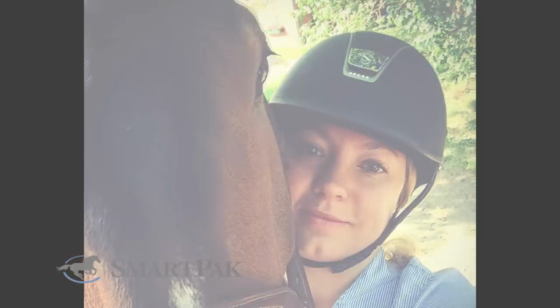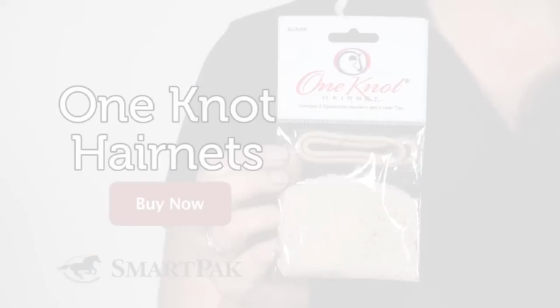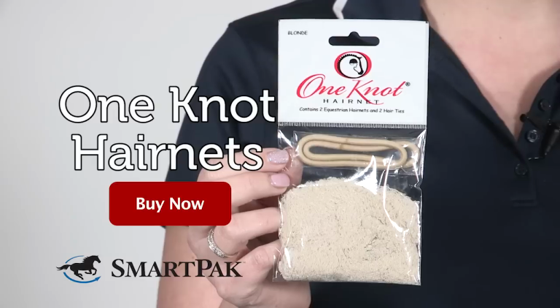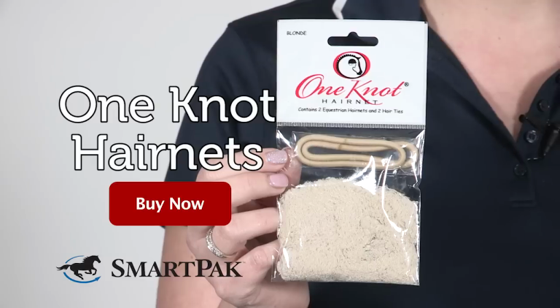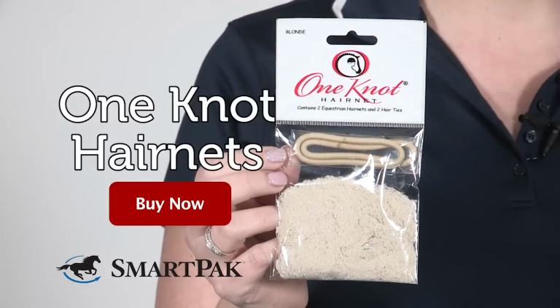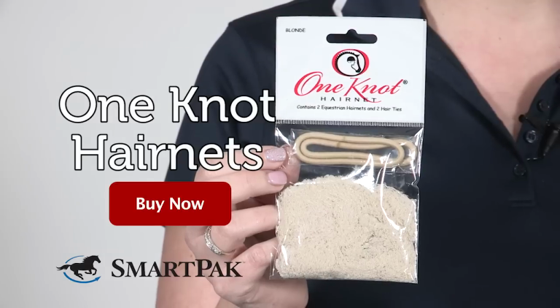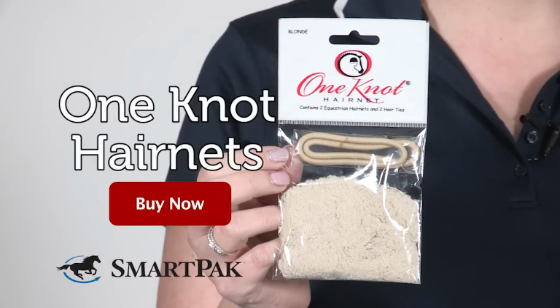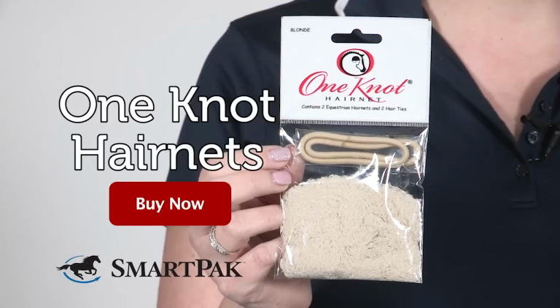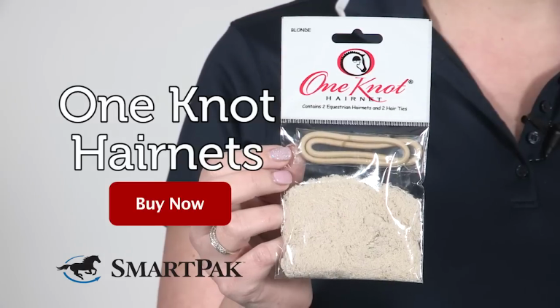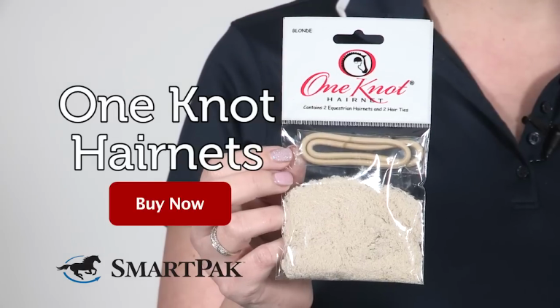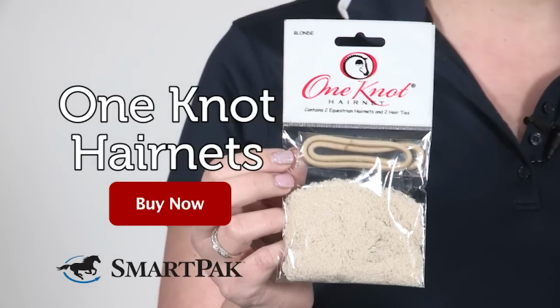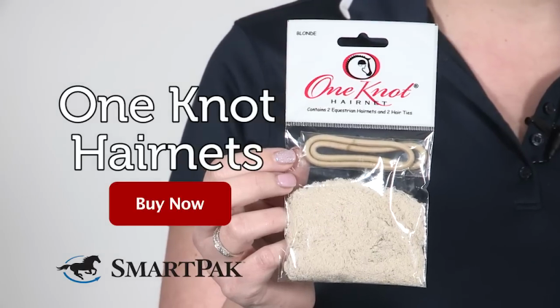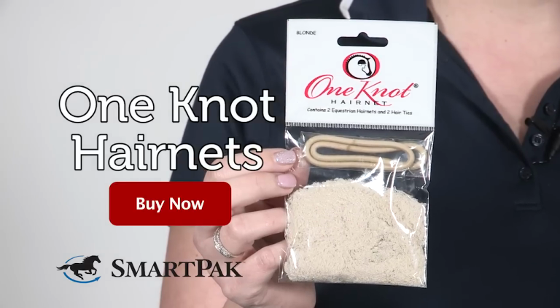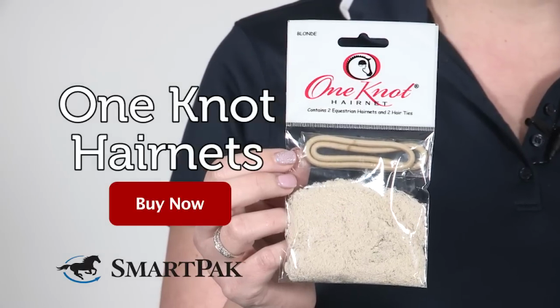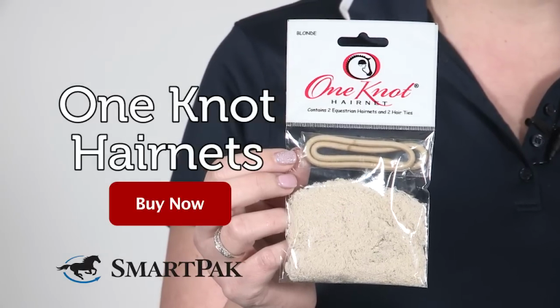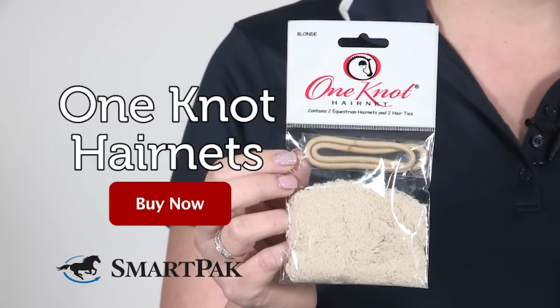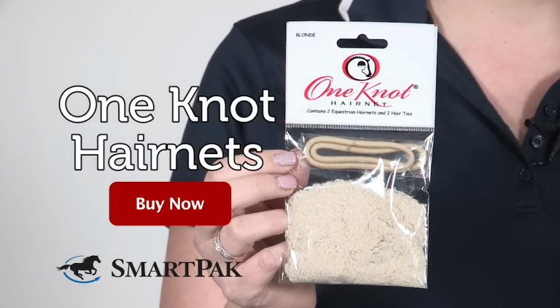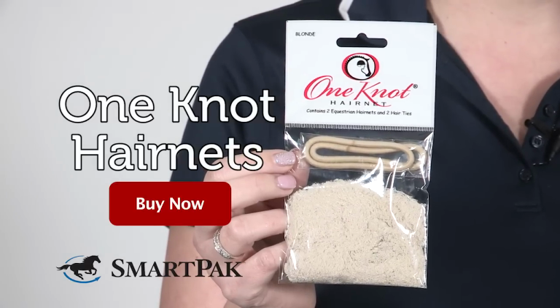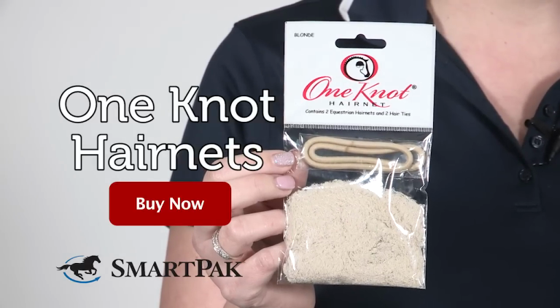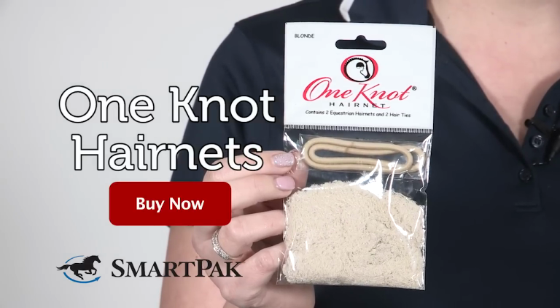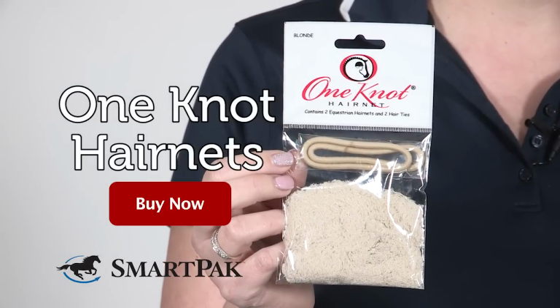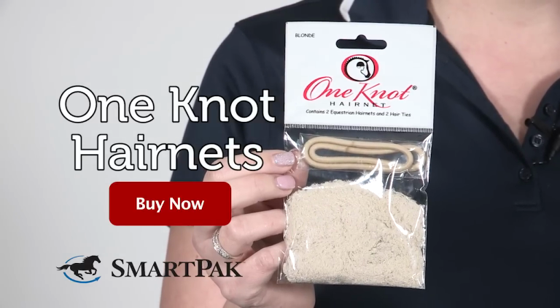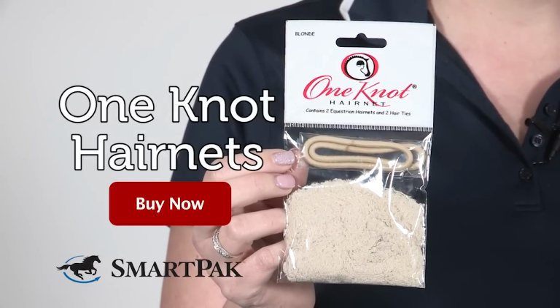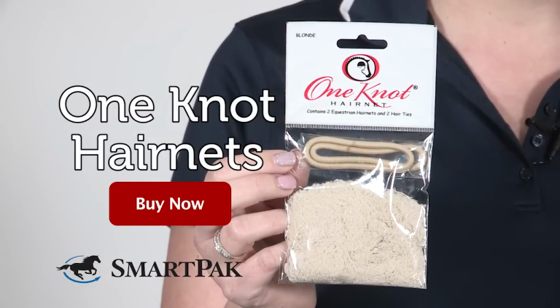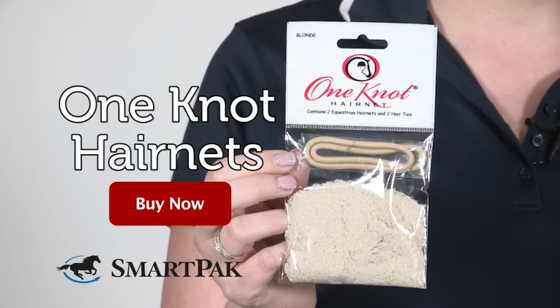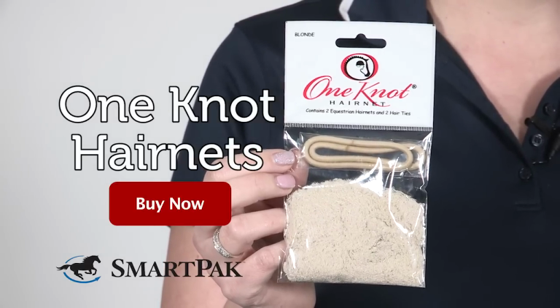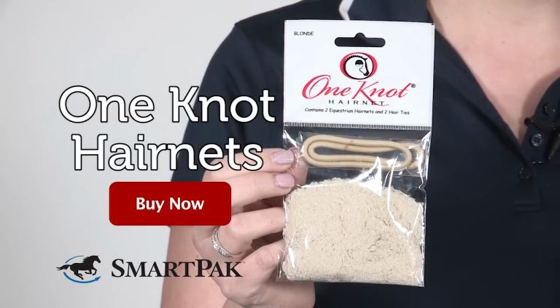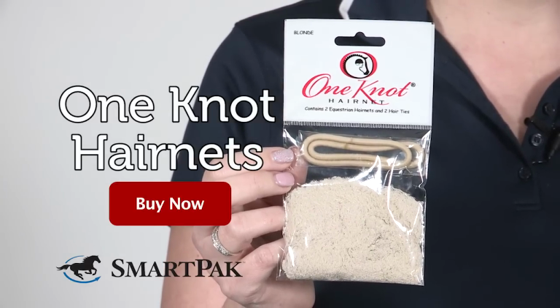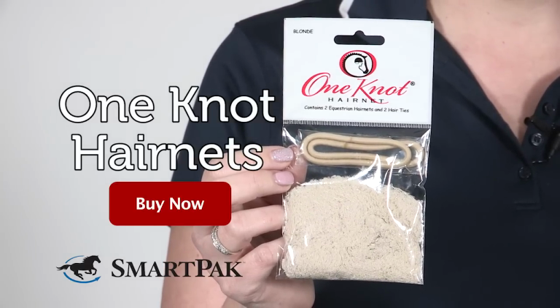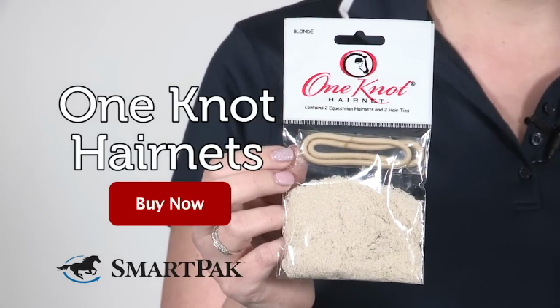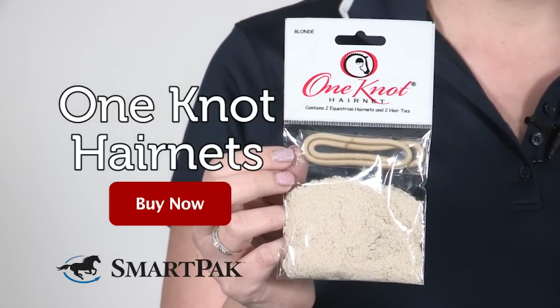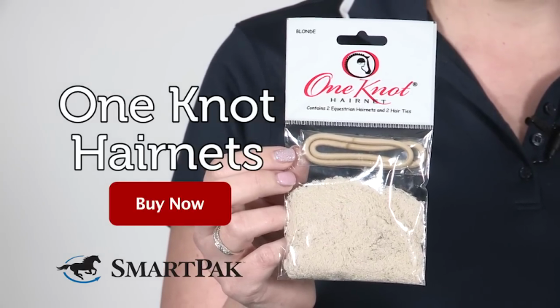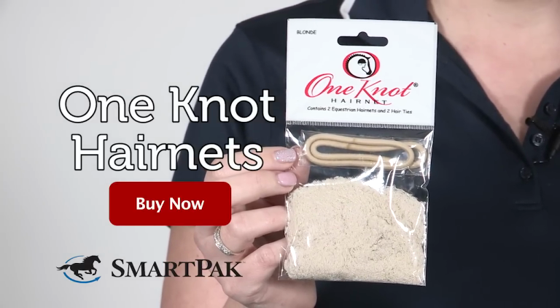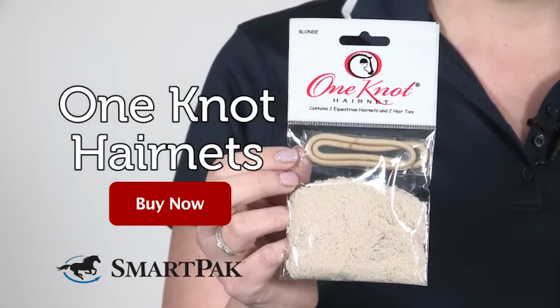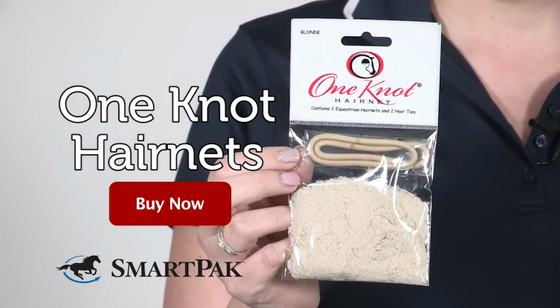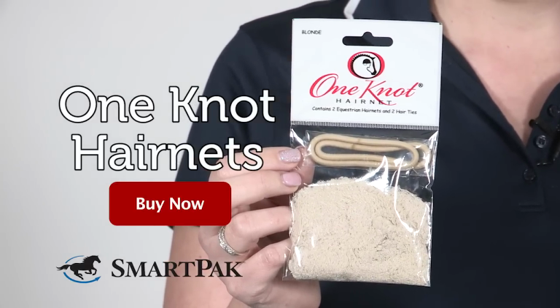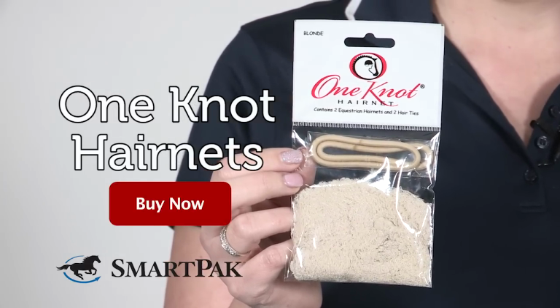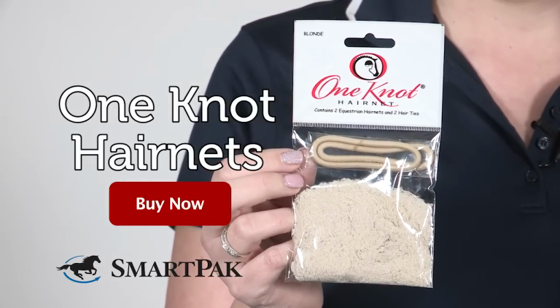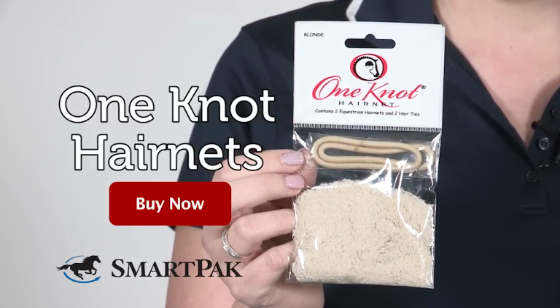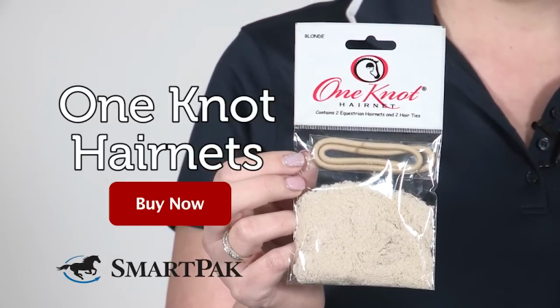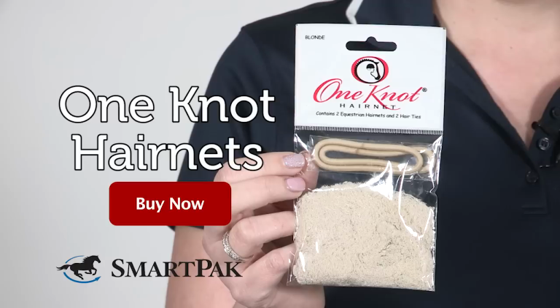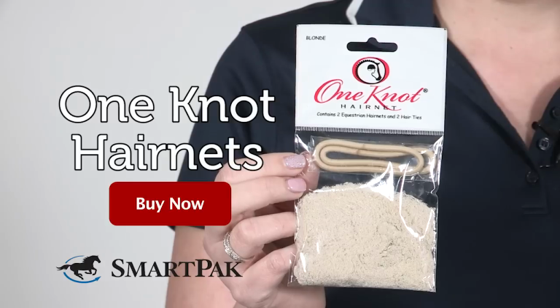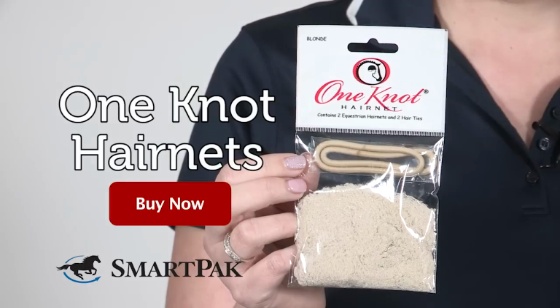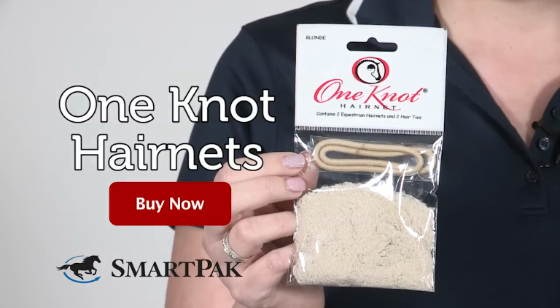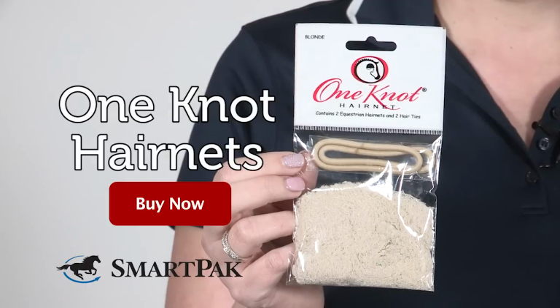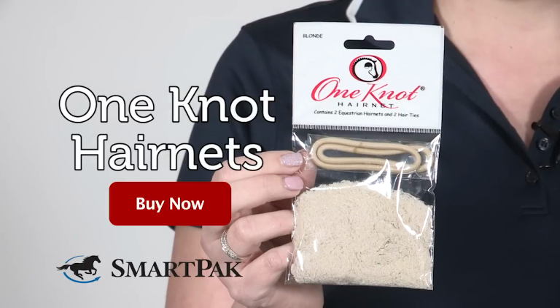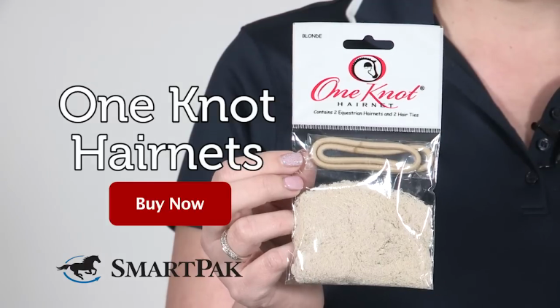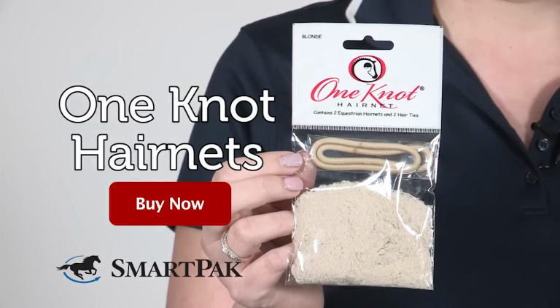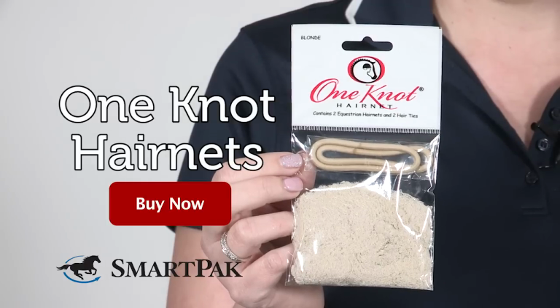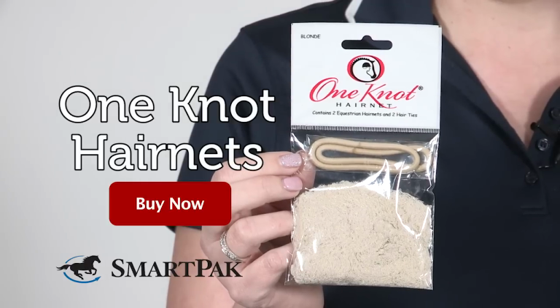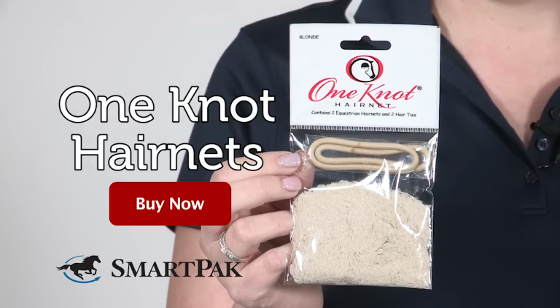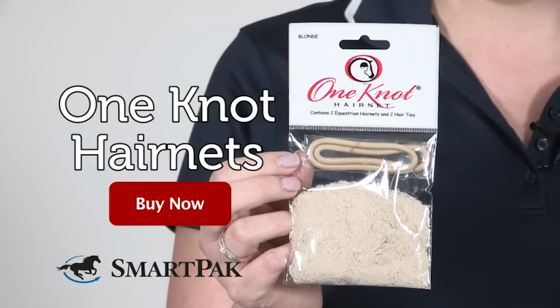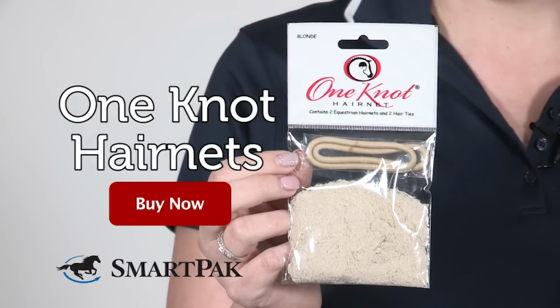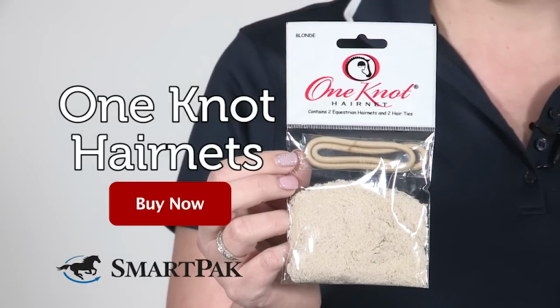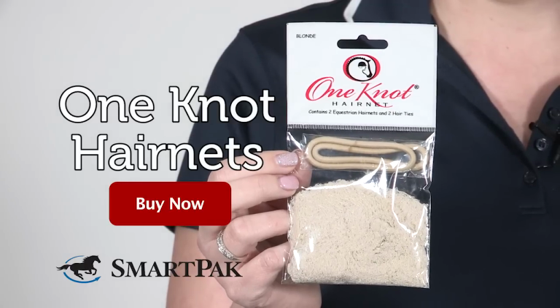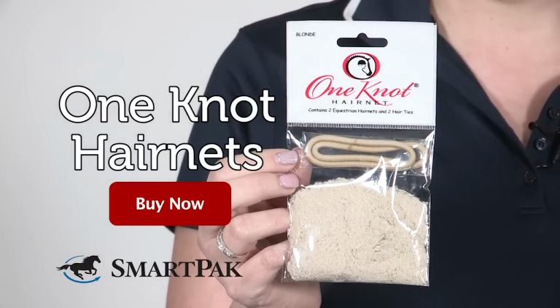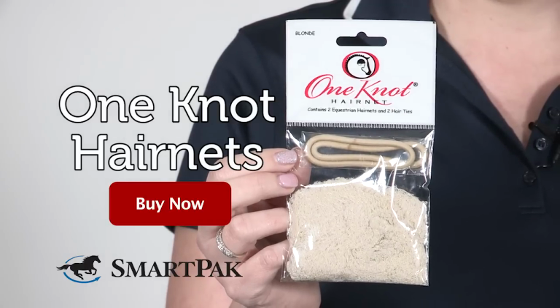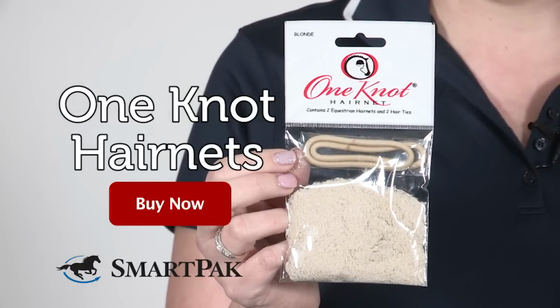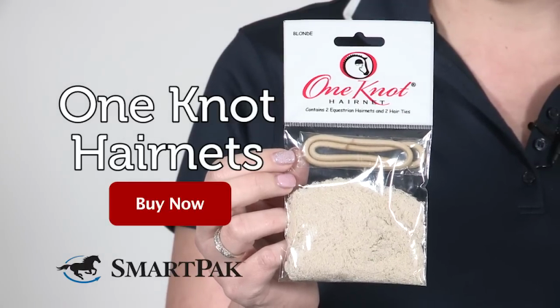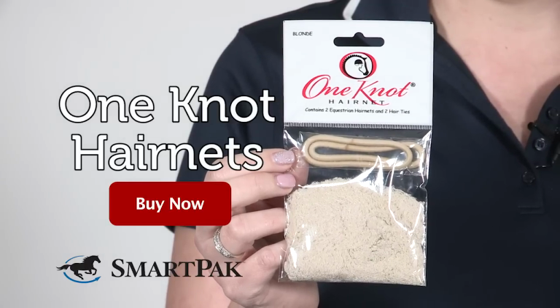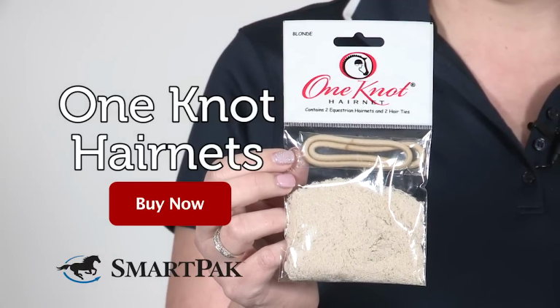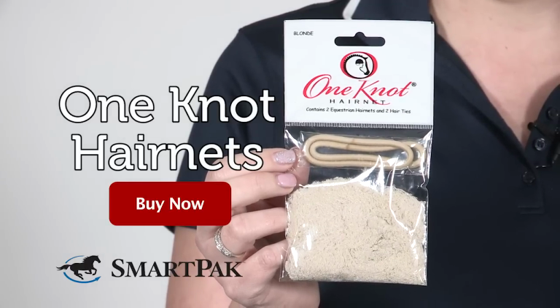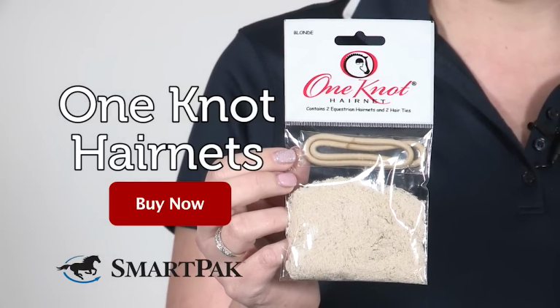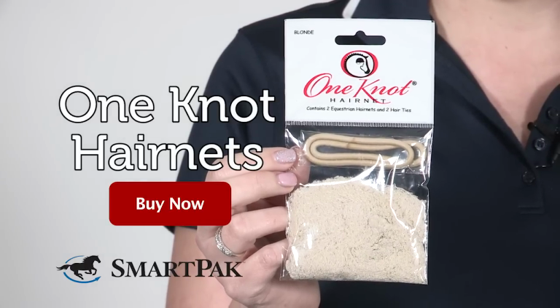I'm Rebecca and the One Knot hair nets are my favorite hair nets because they are affordable, they last, and they look the best under my helmet.